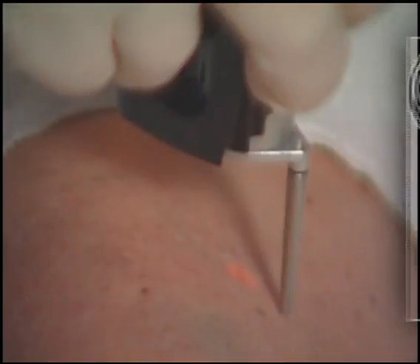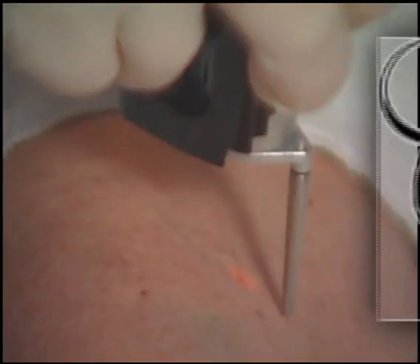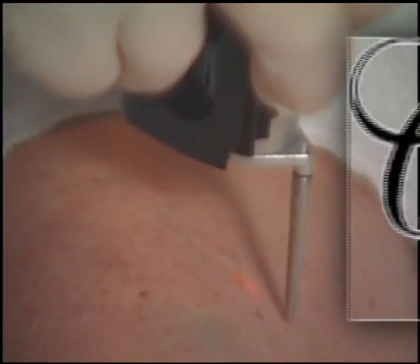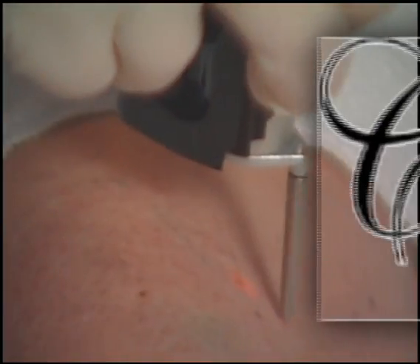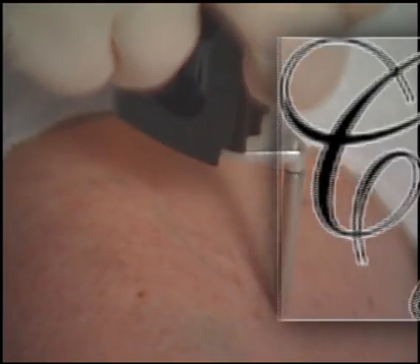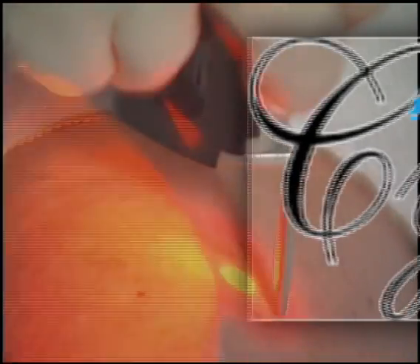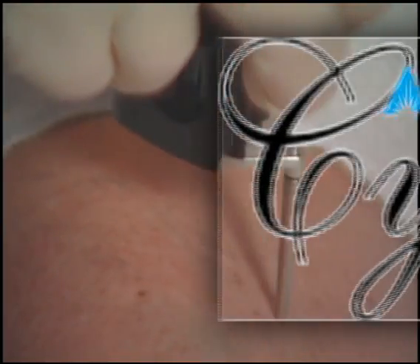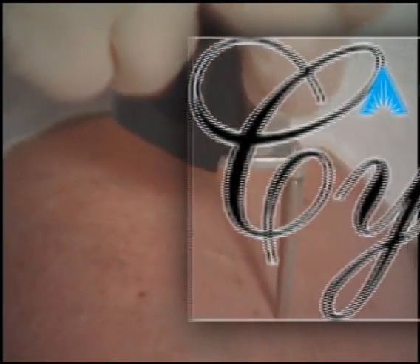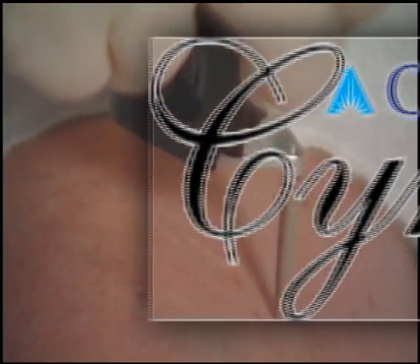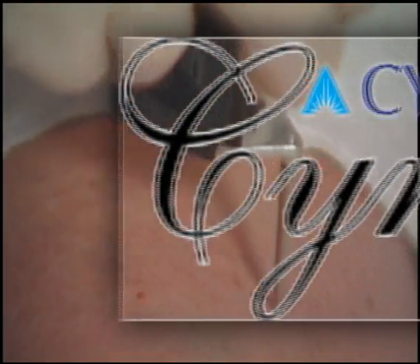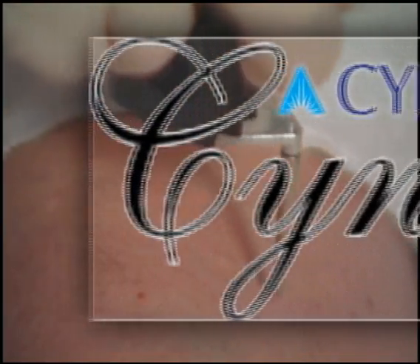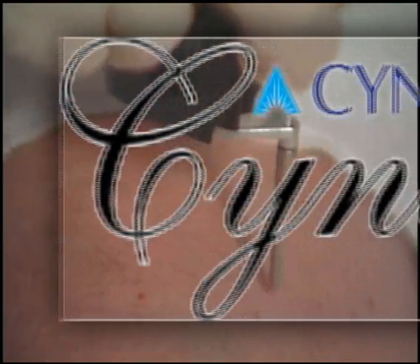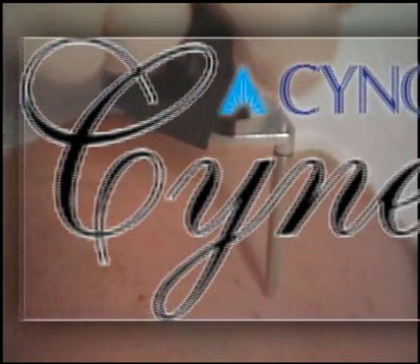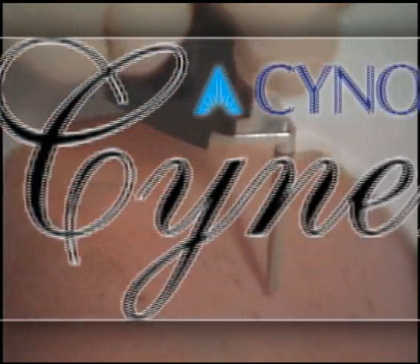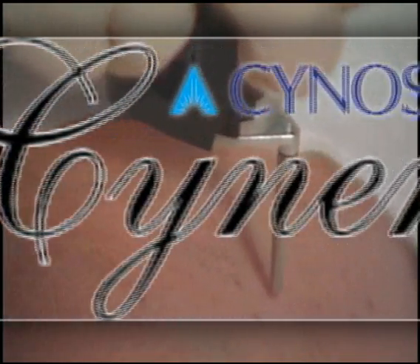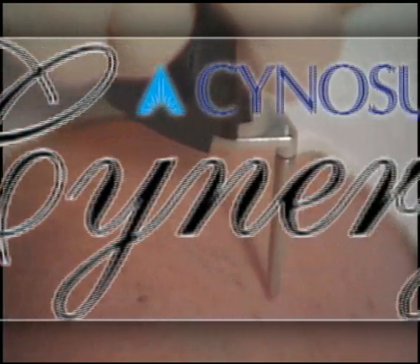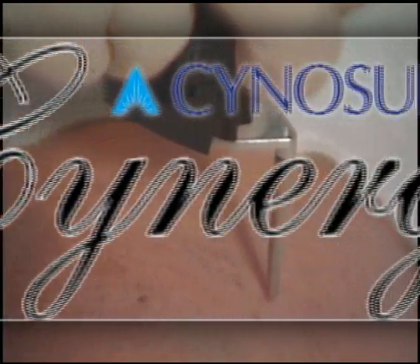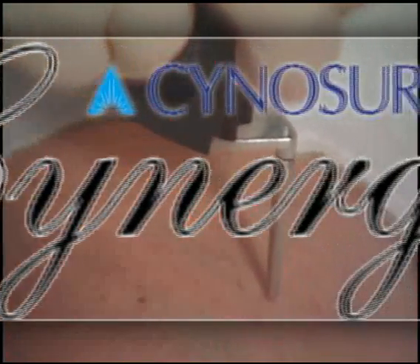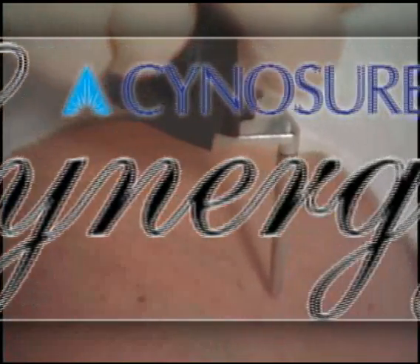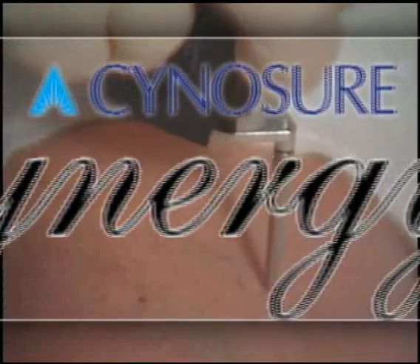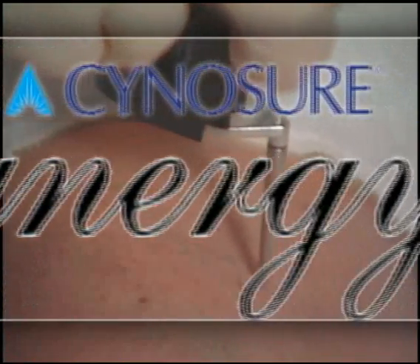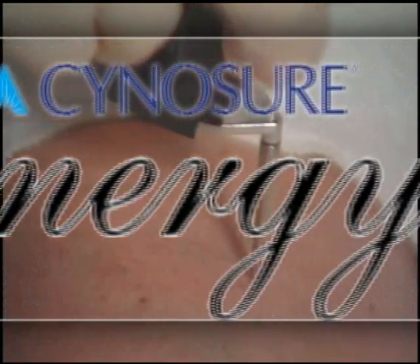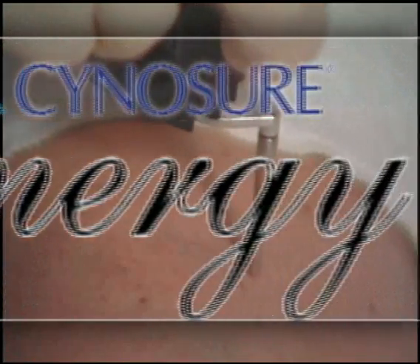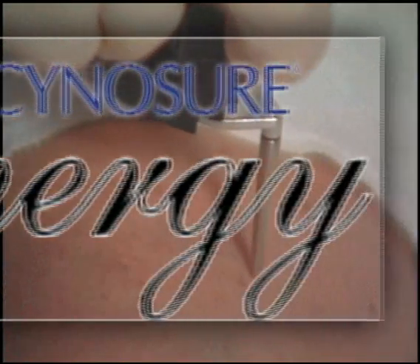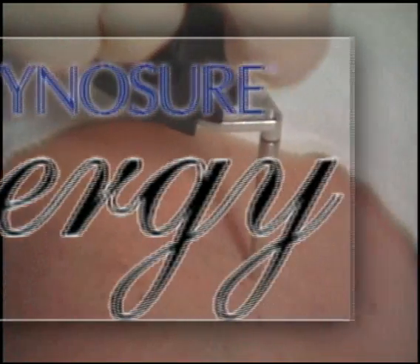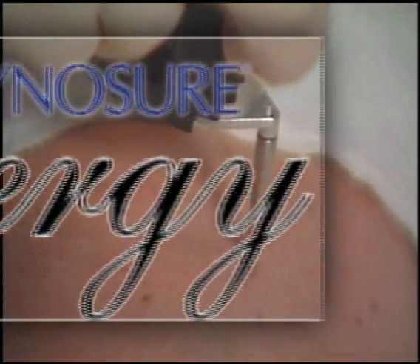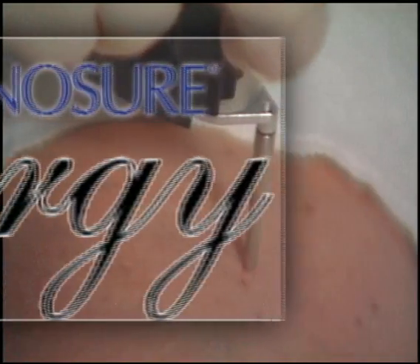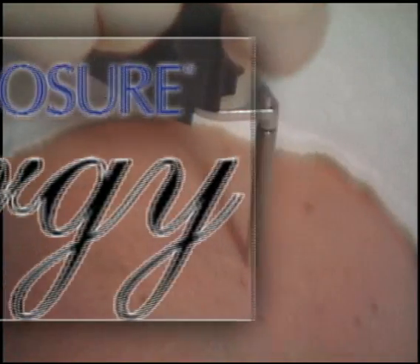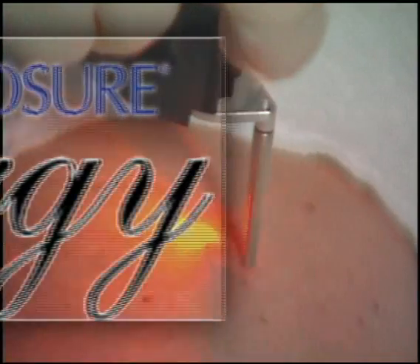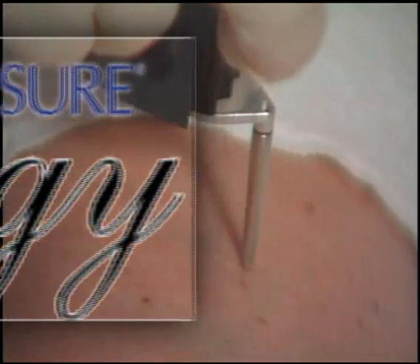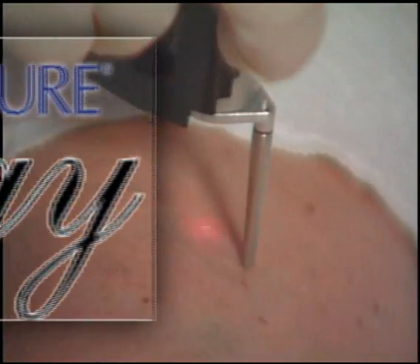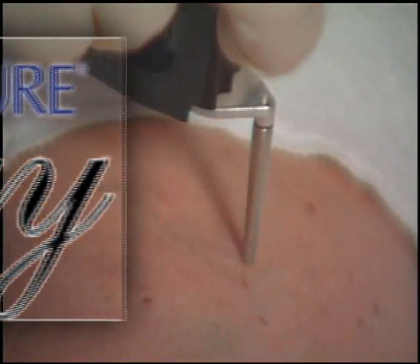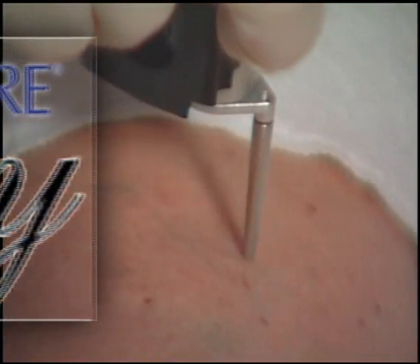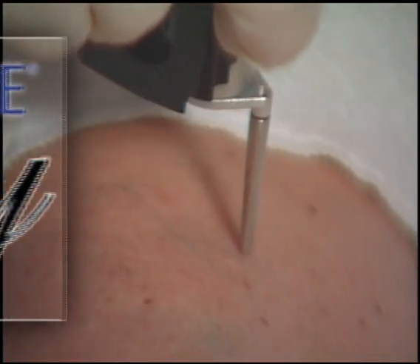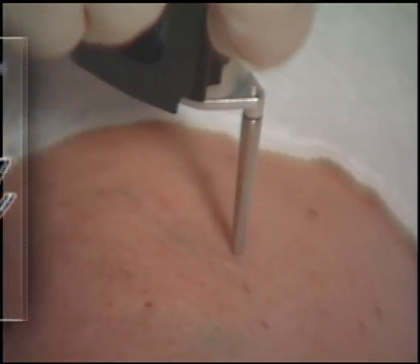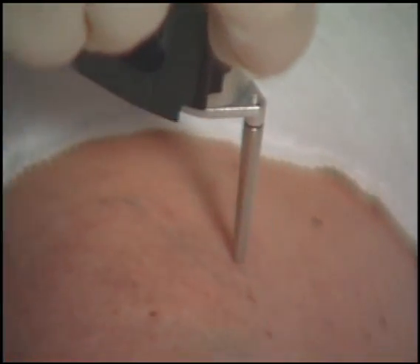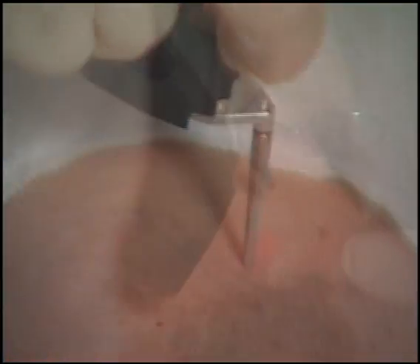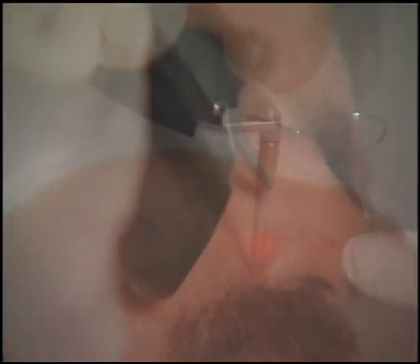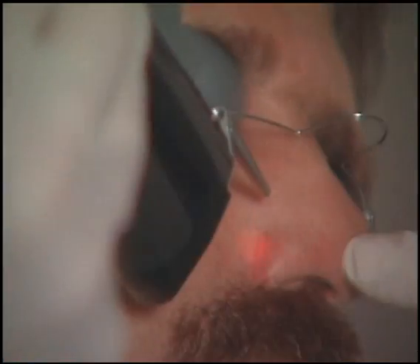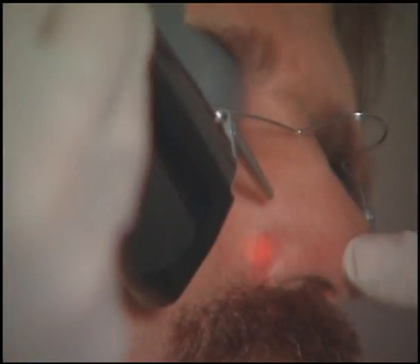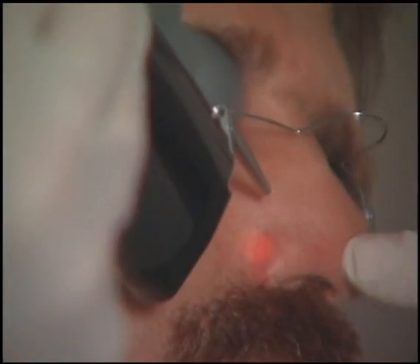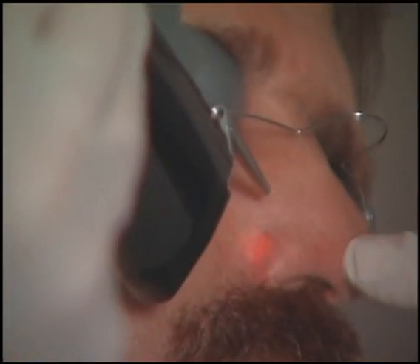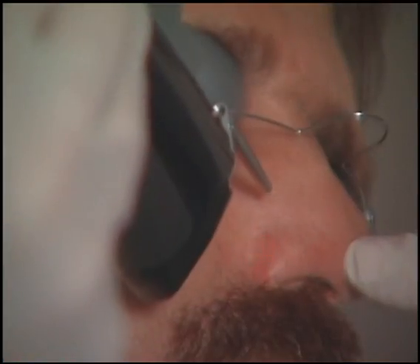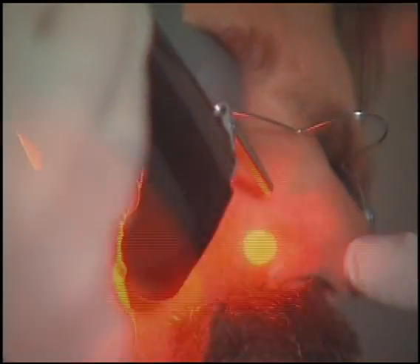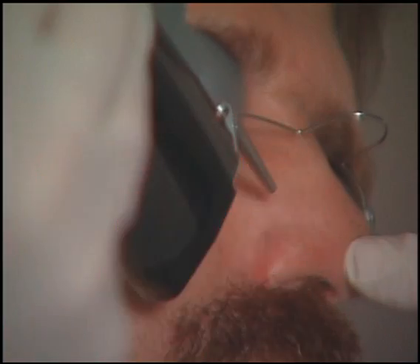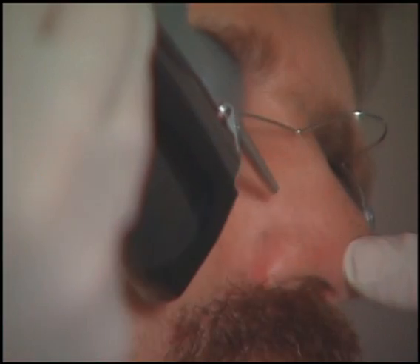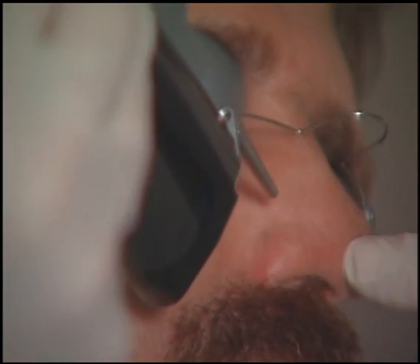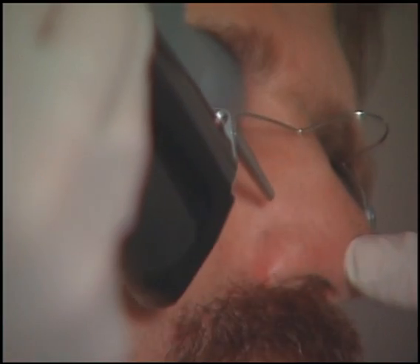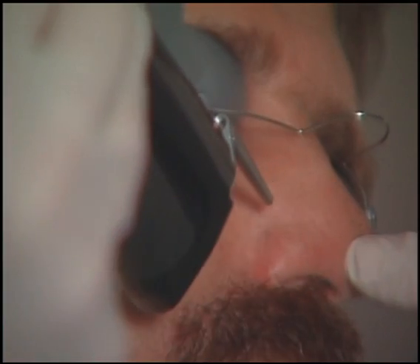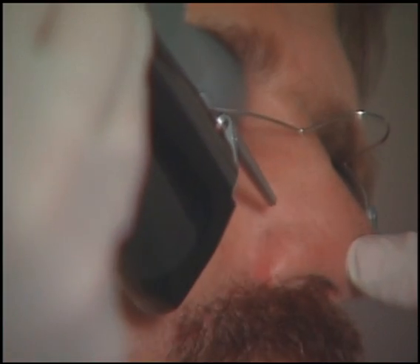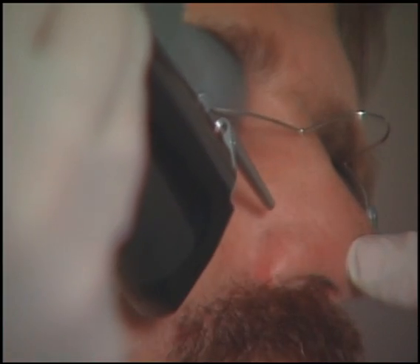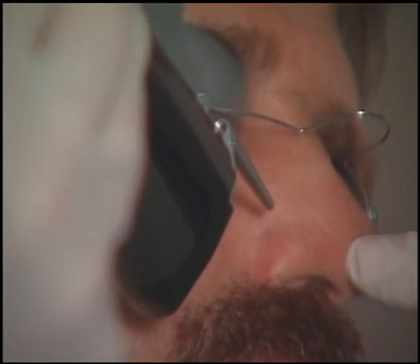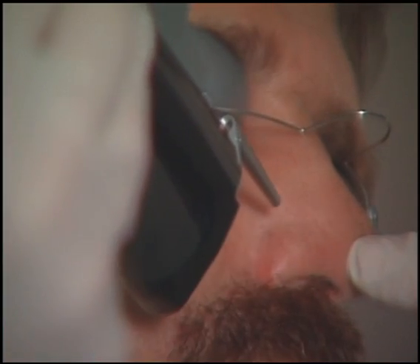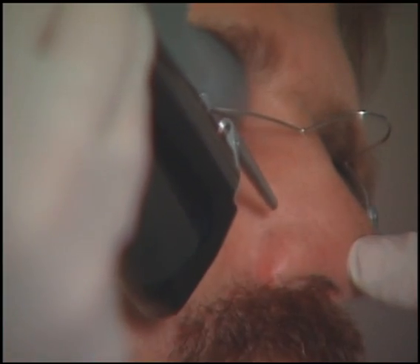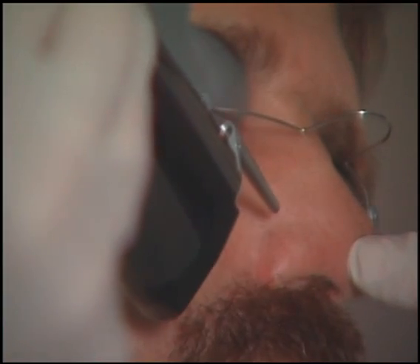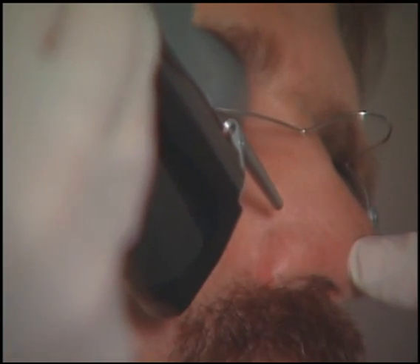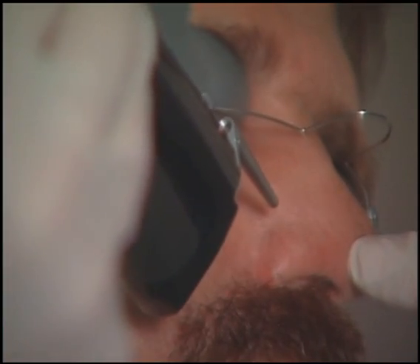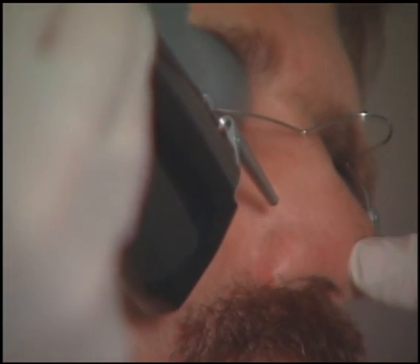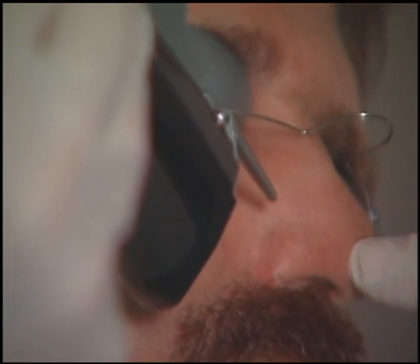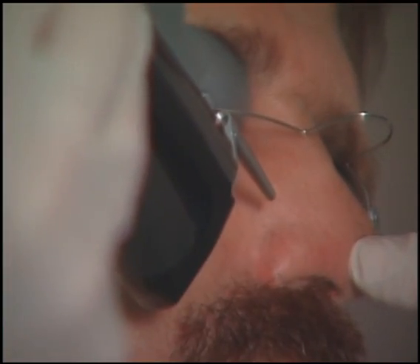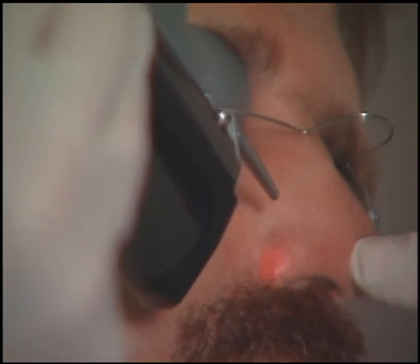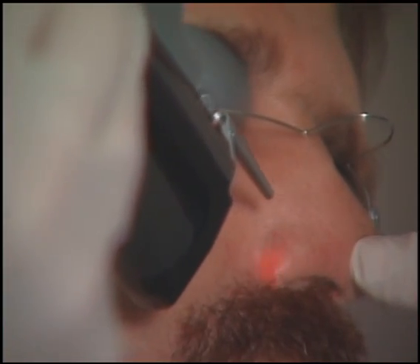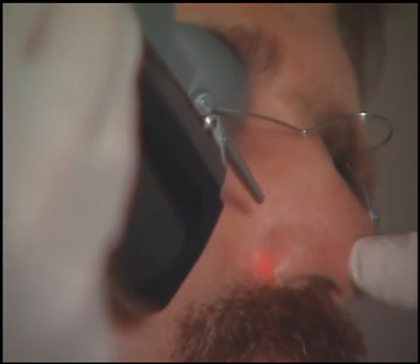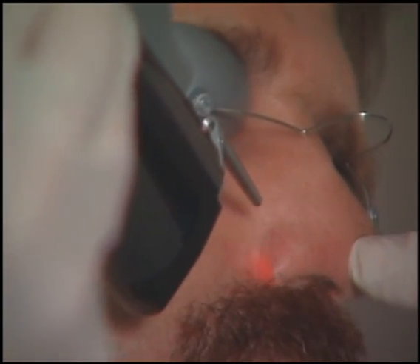Welcome to the Synergy Advantage, a two-in-one laser system to make your practice more efficient and profitable.